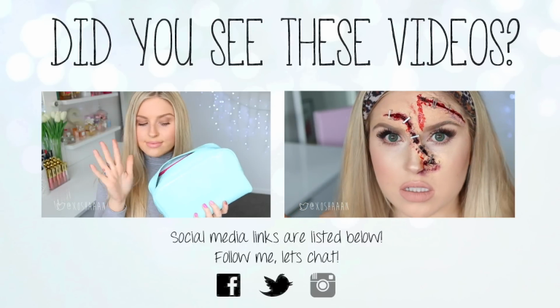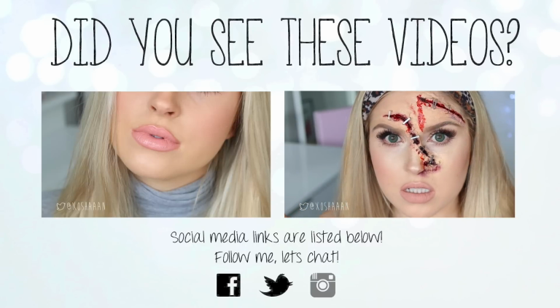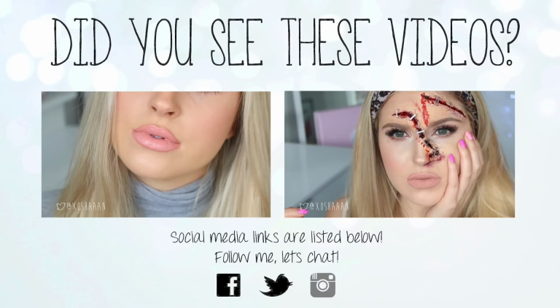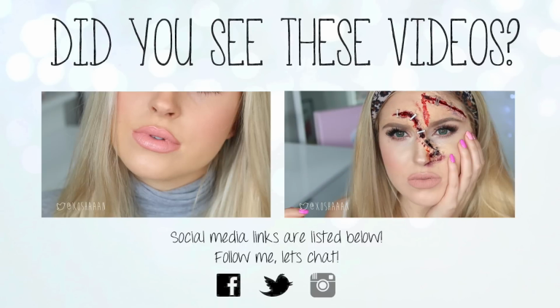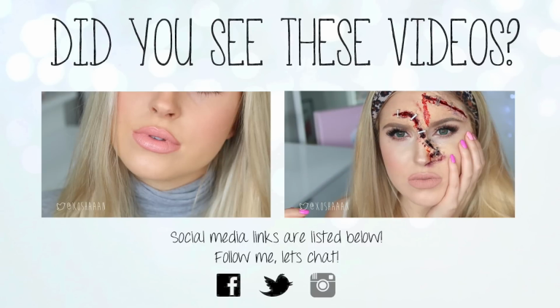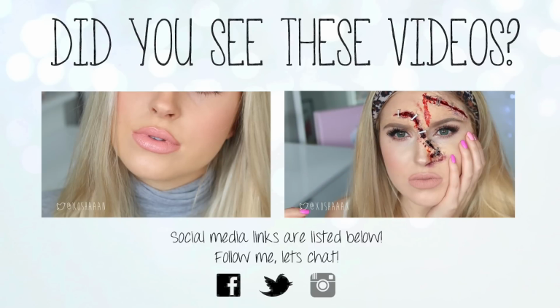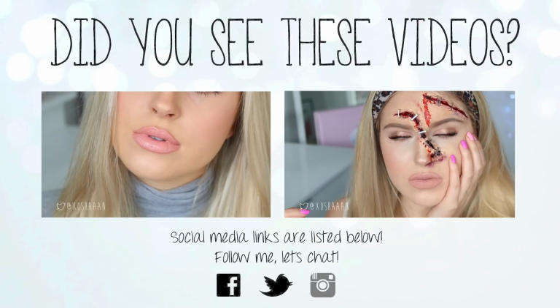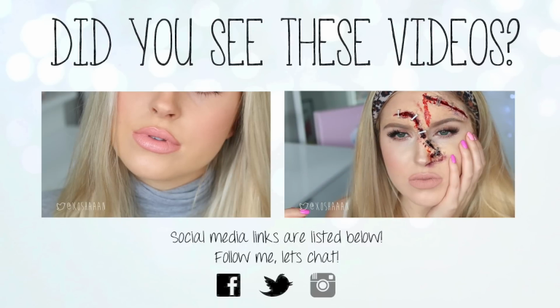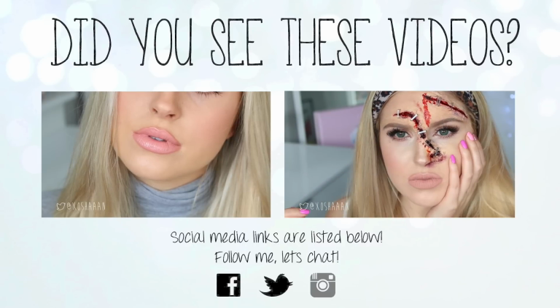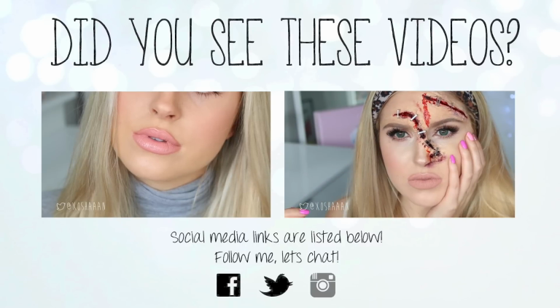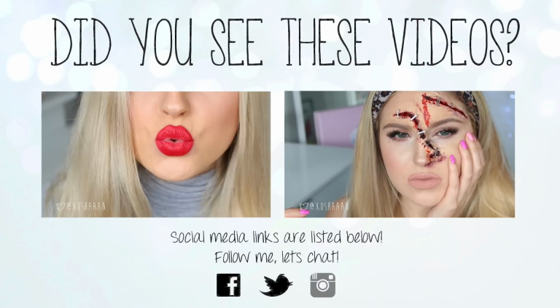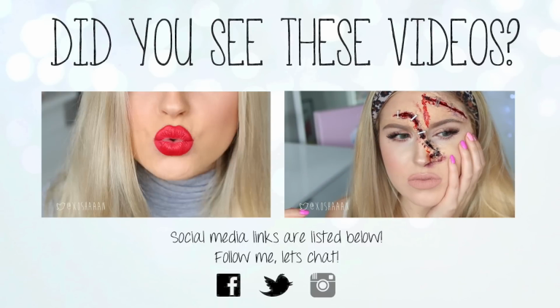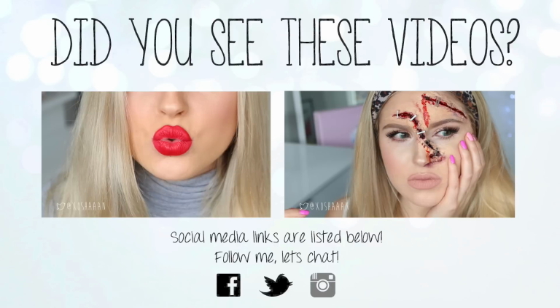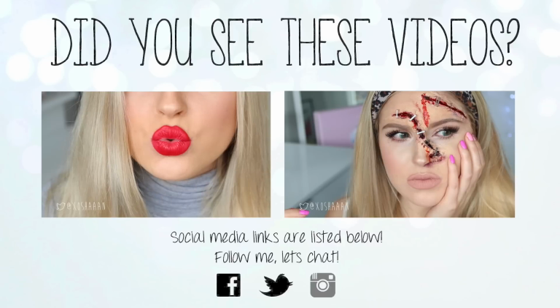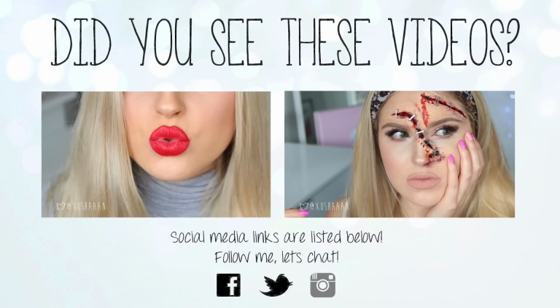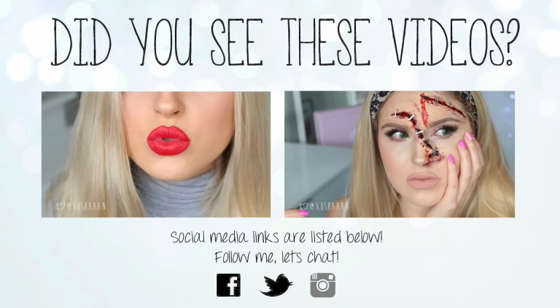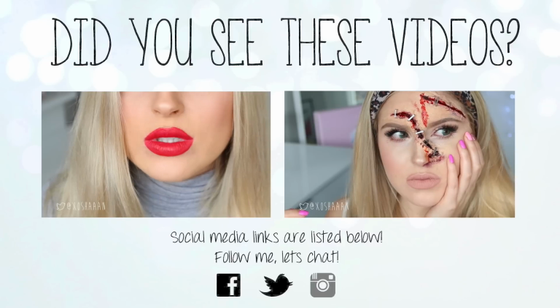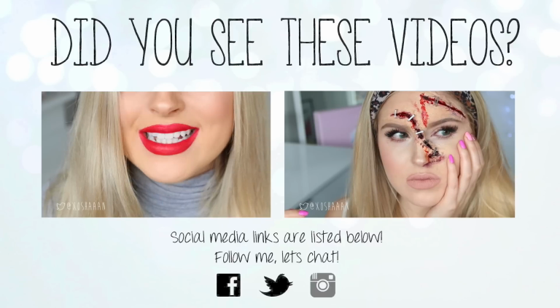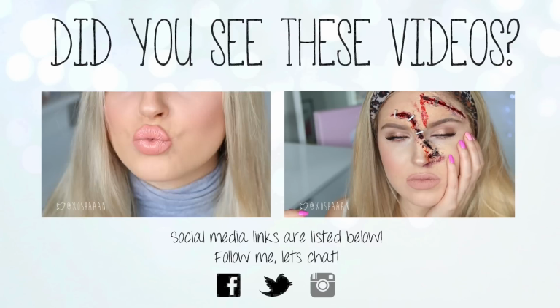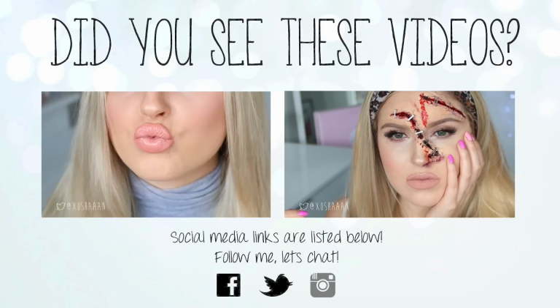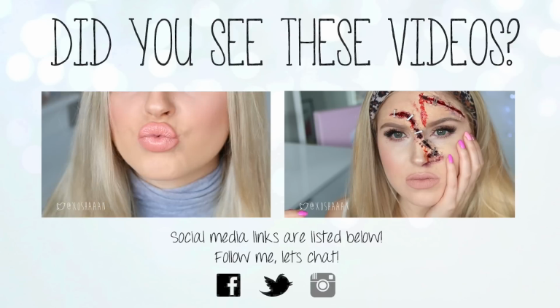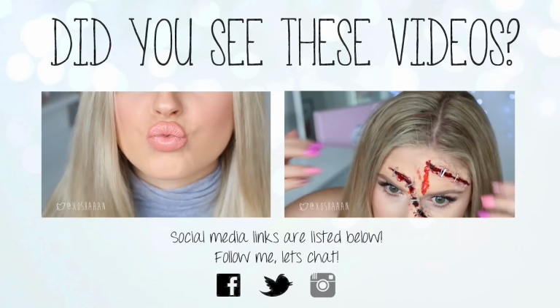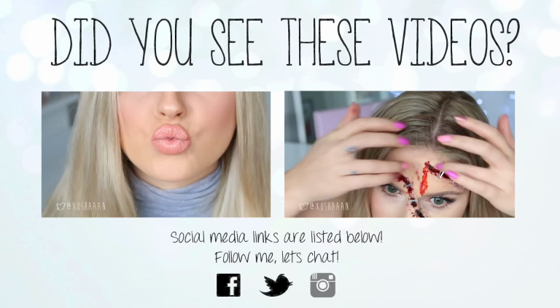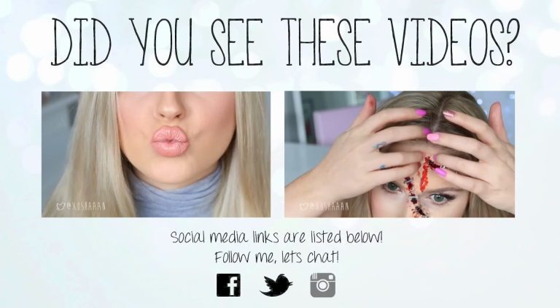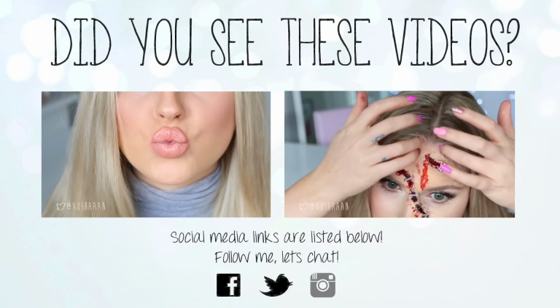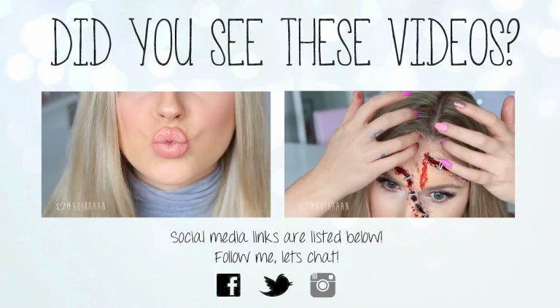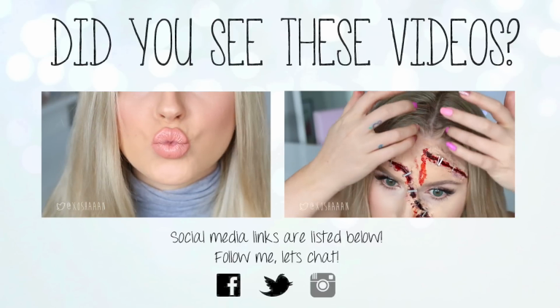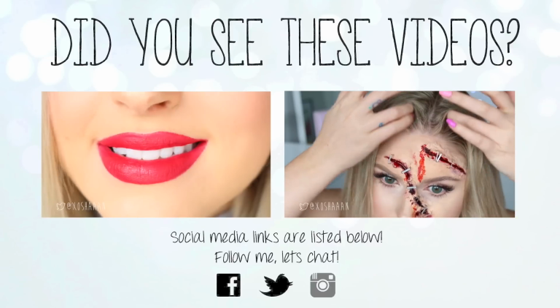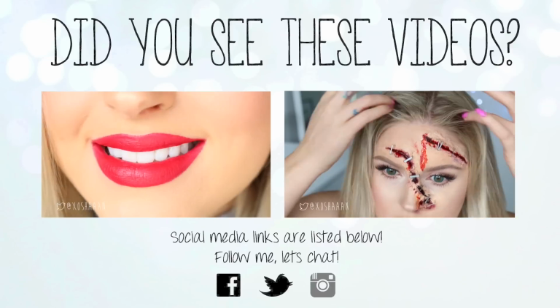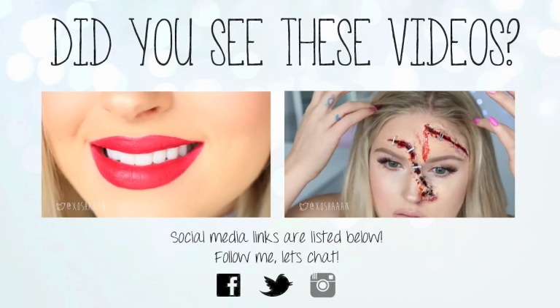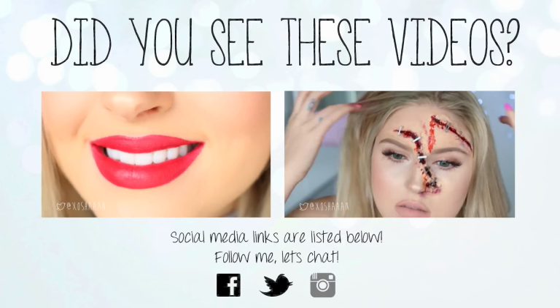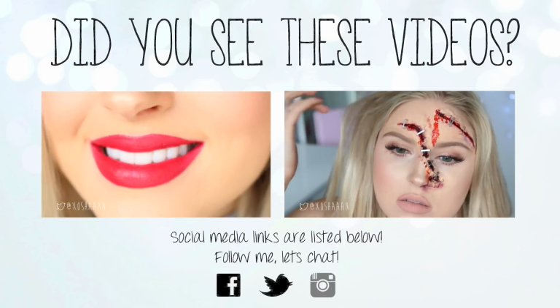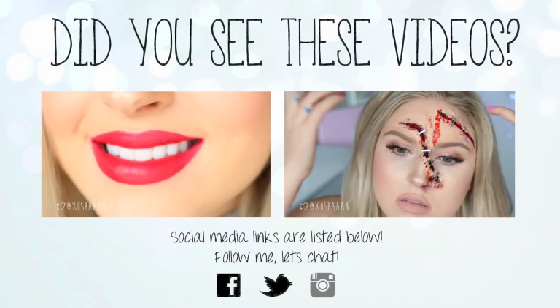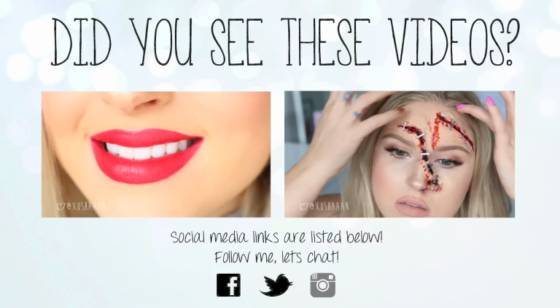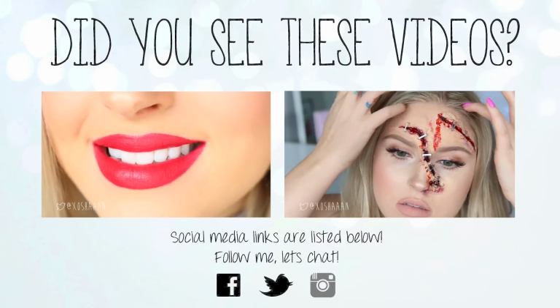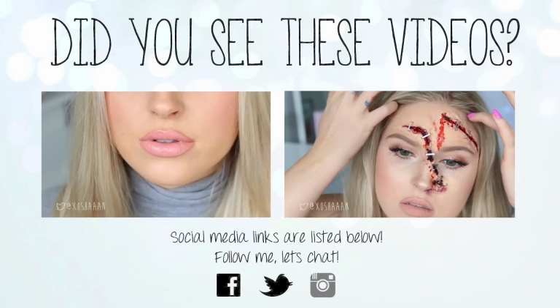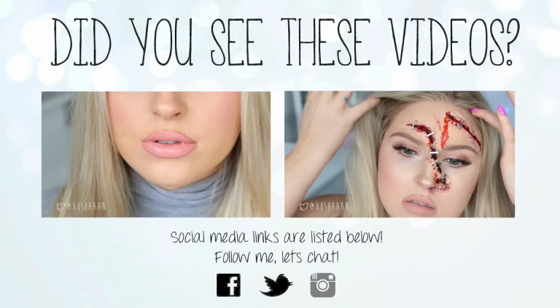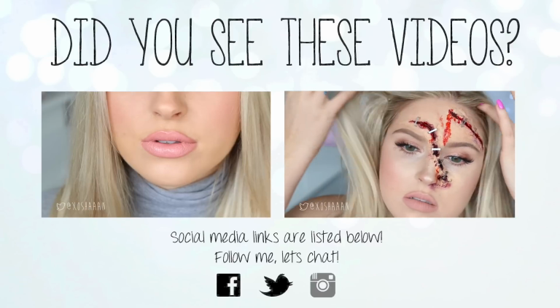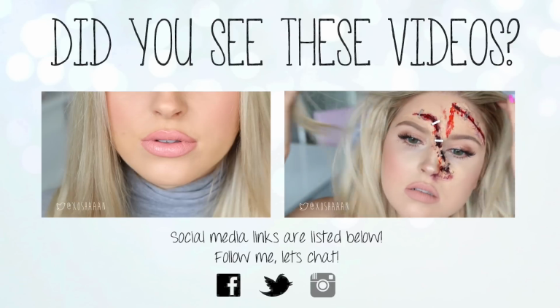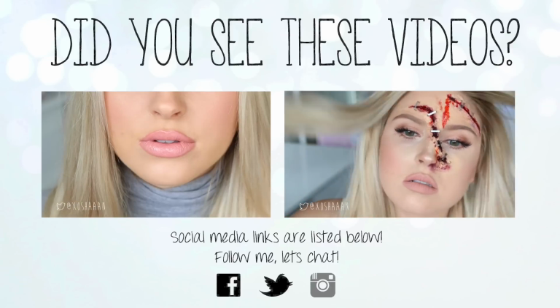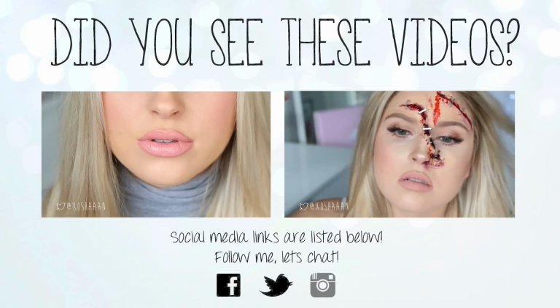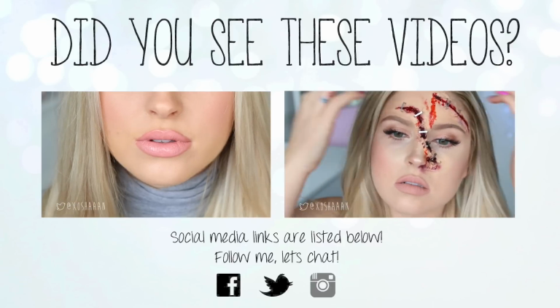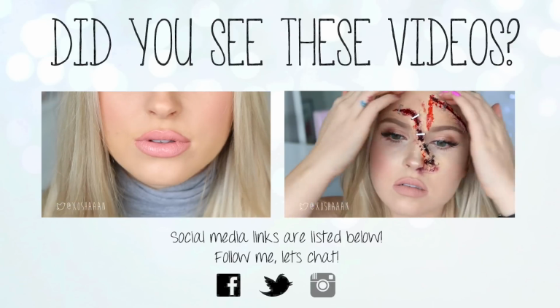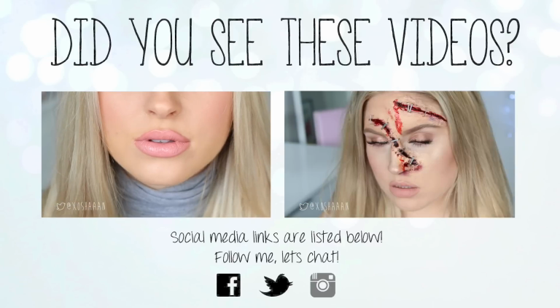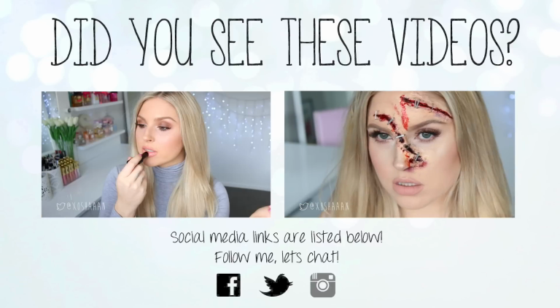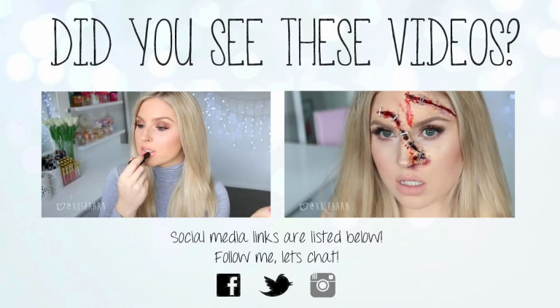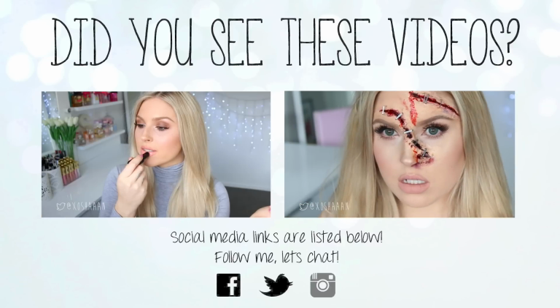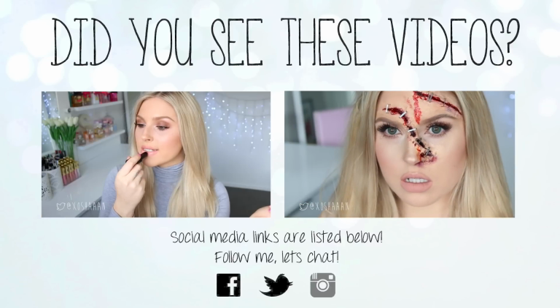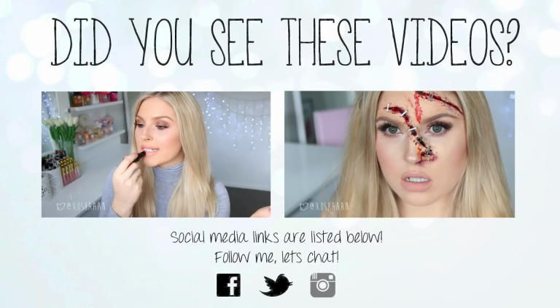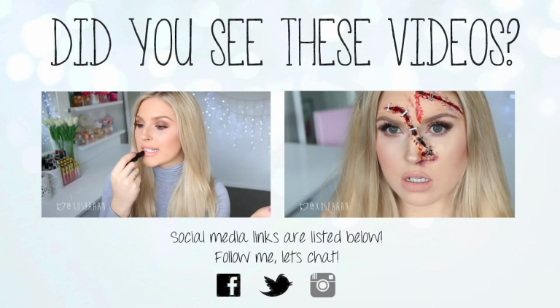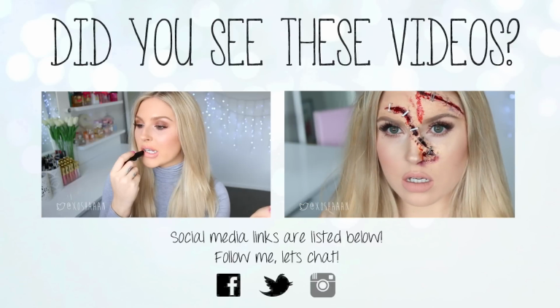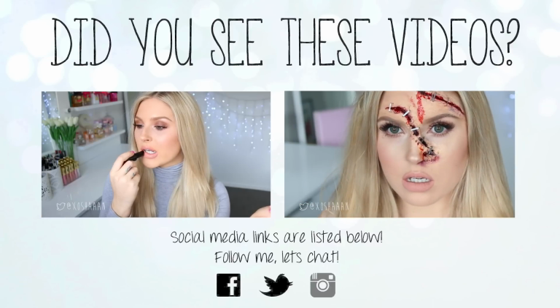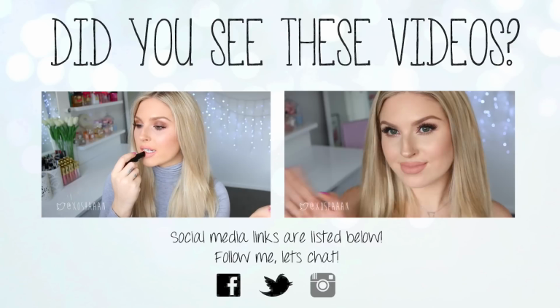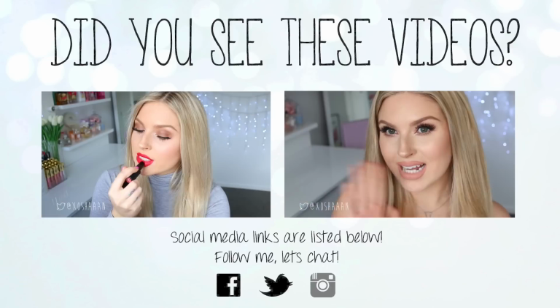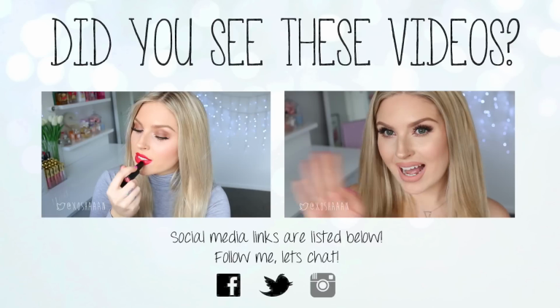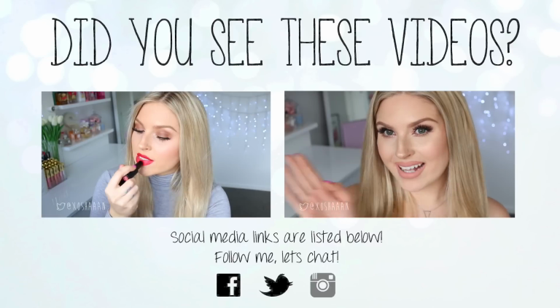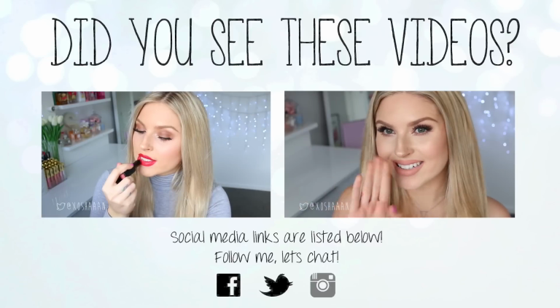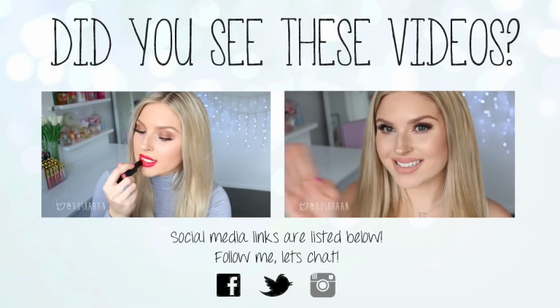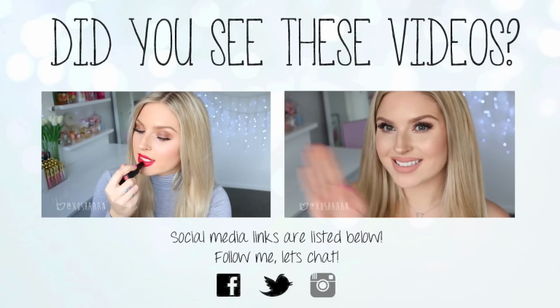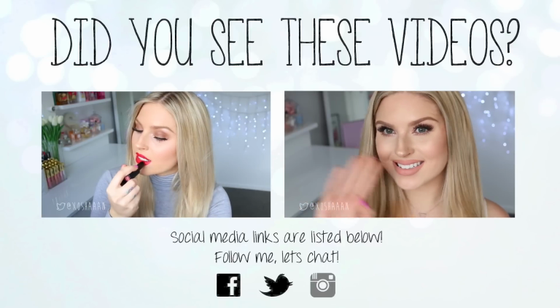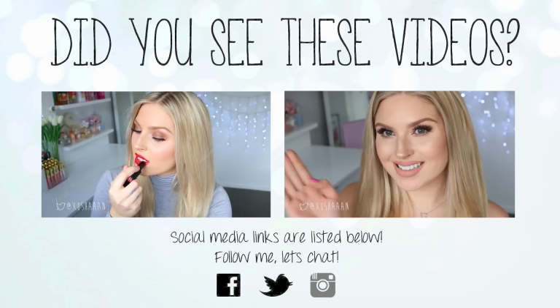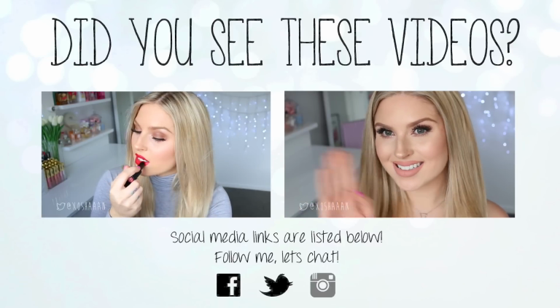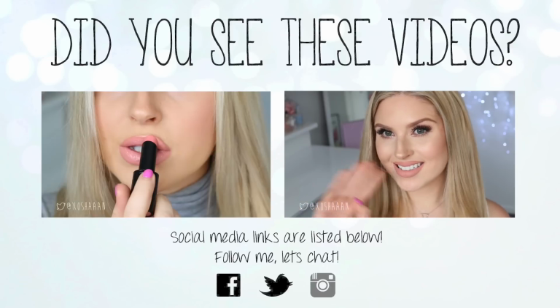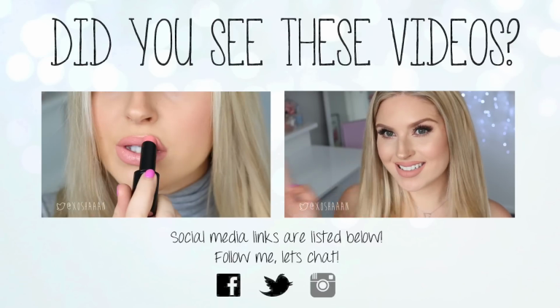Hey everyone! So today's makeup look — Halloween look I should say — is this stapled face.